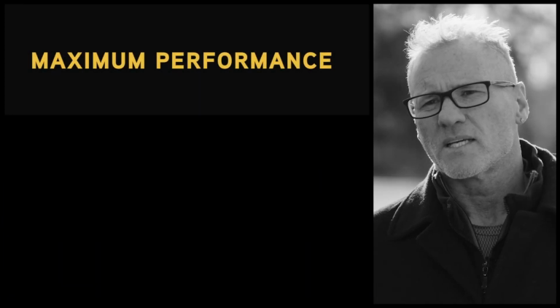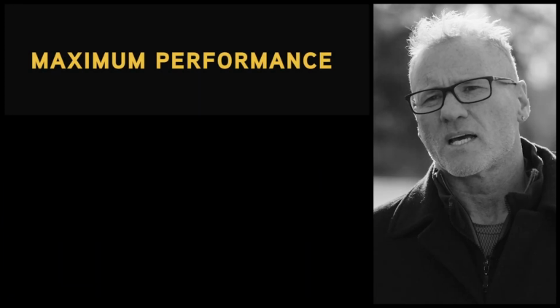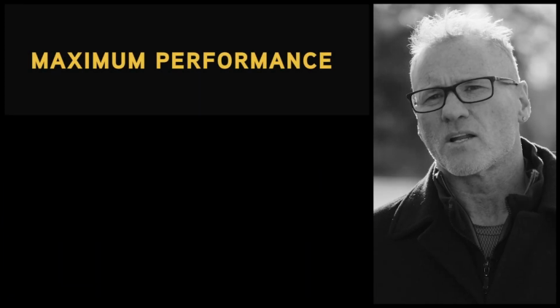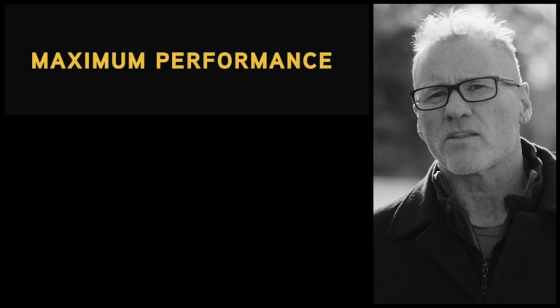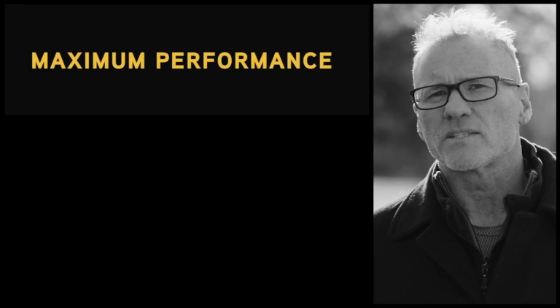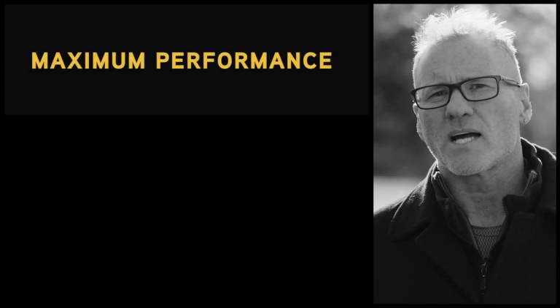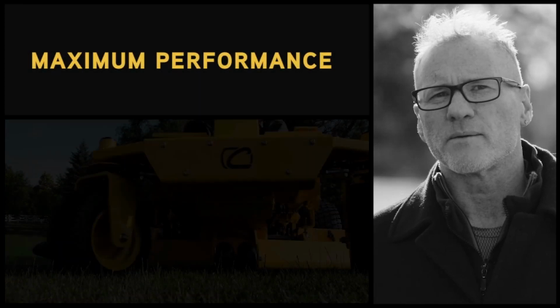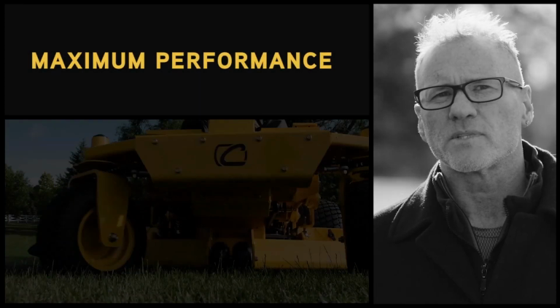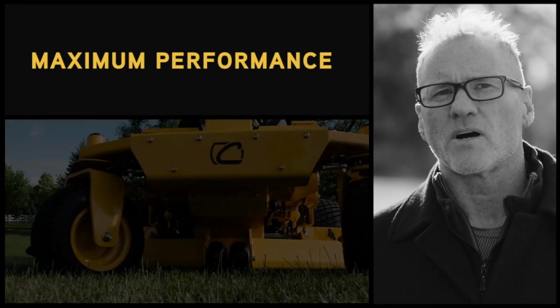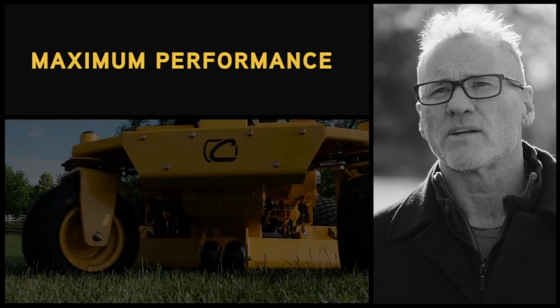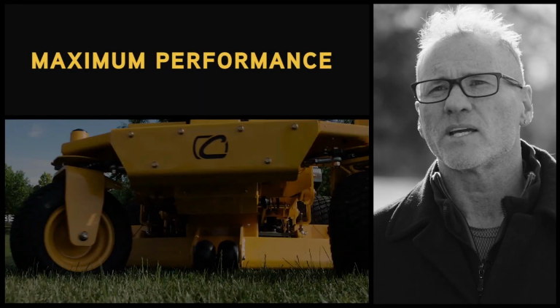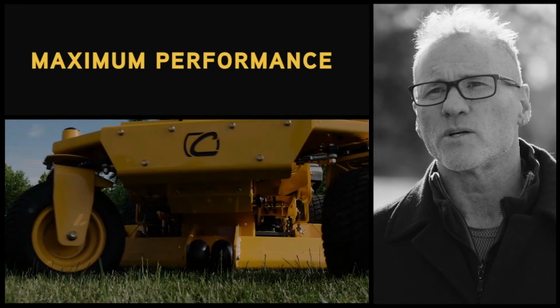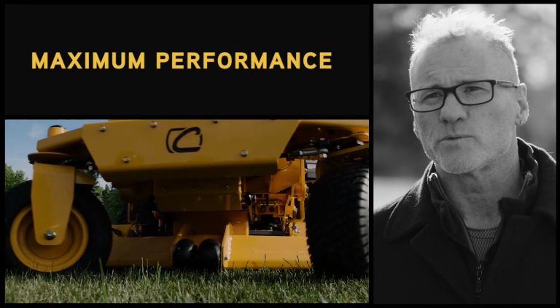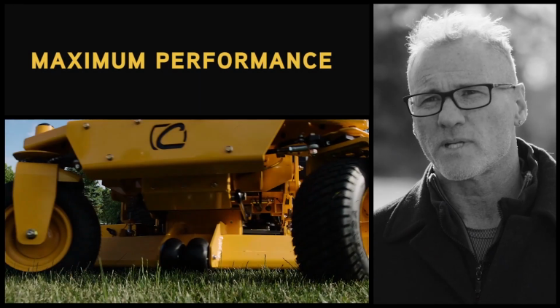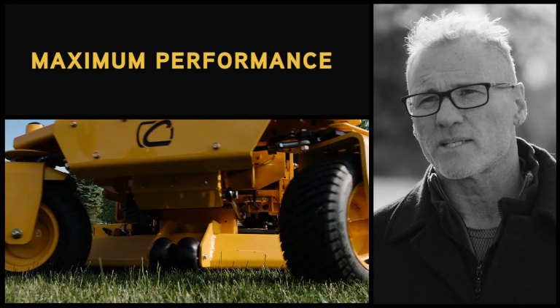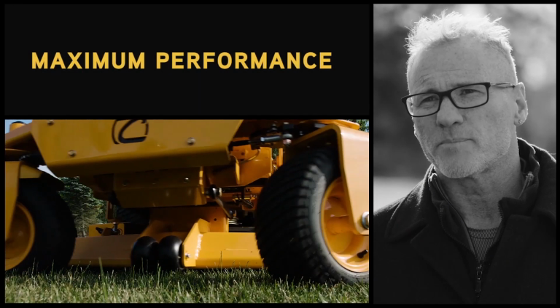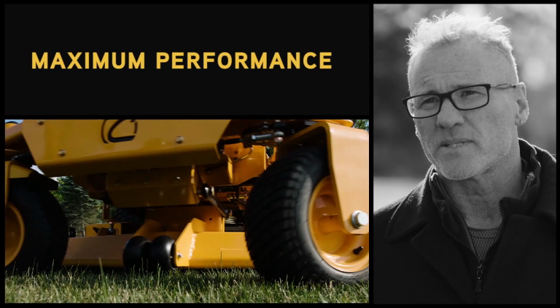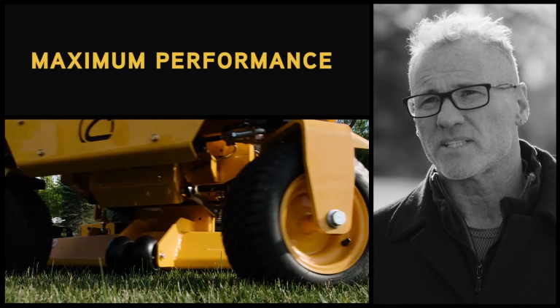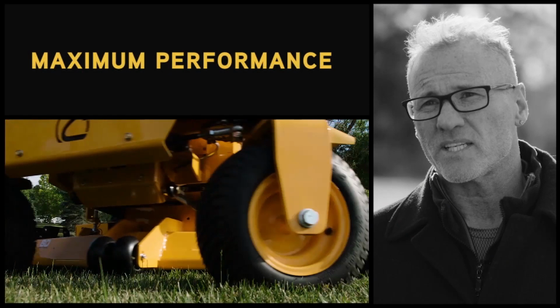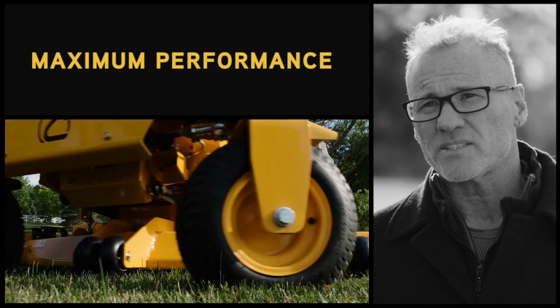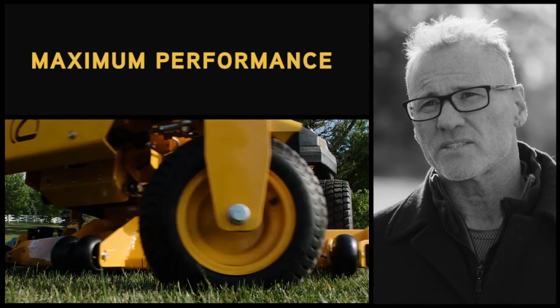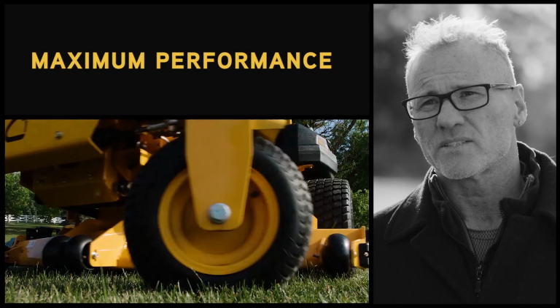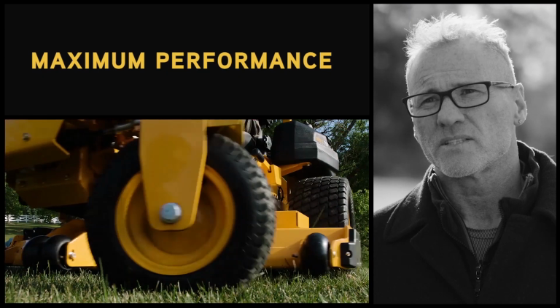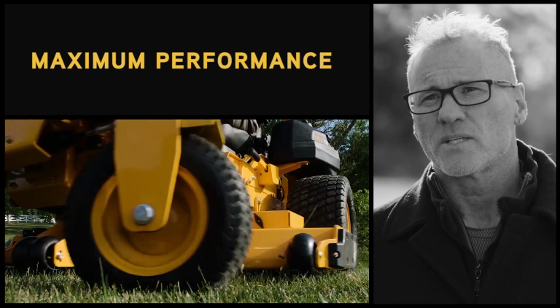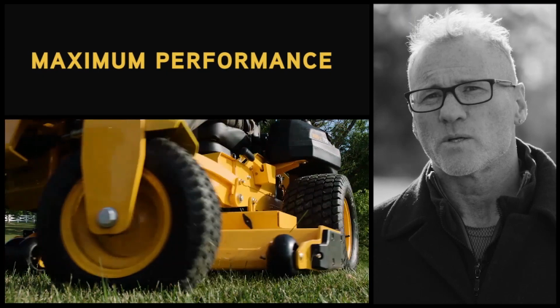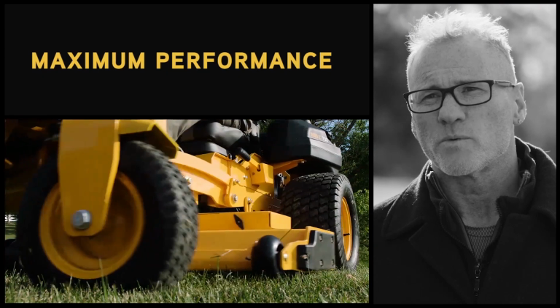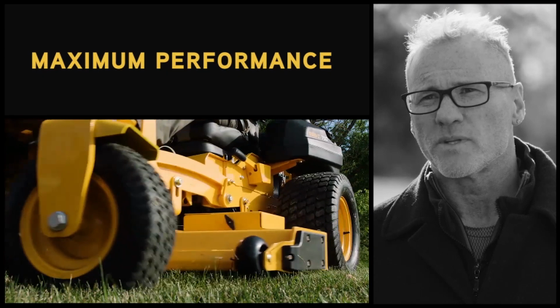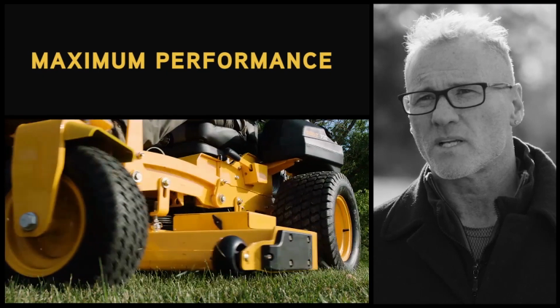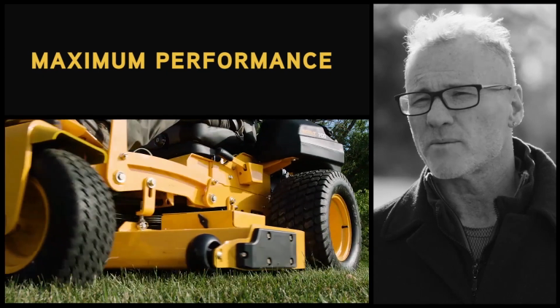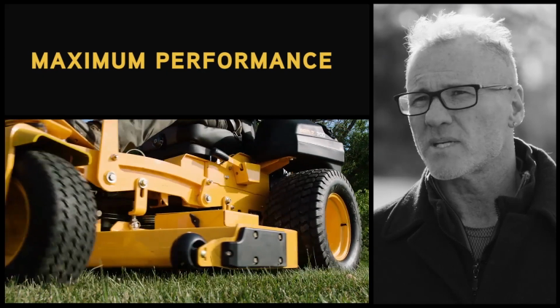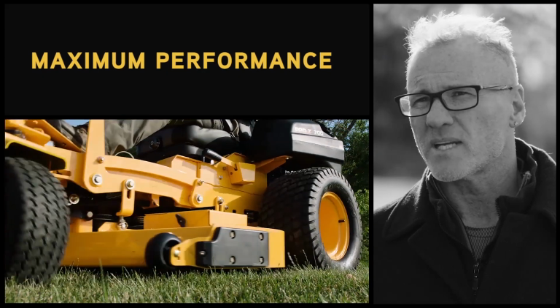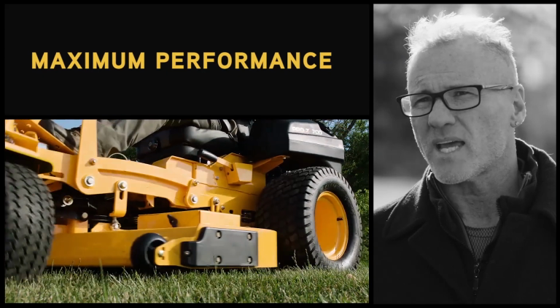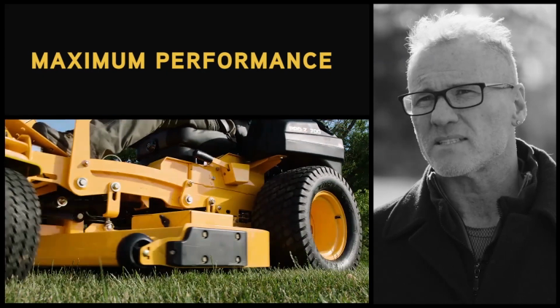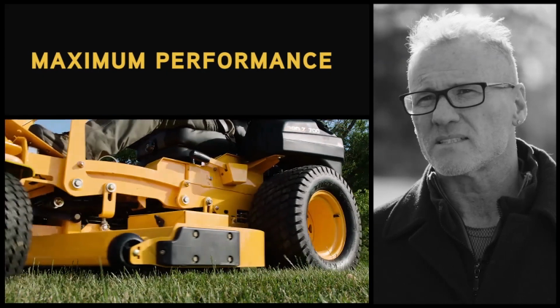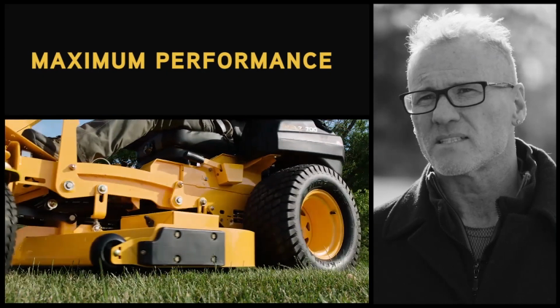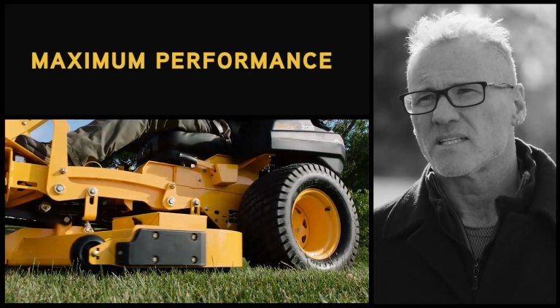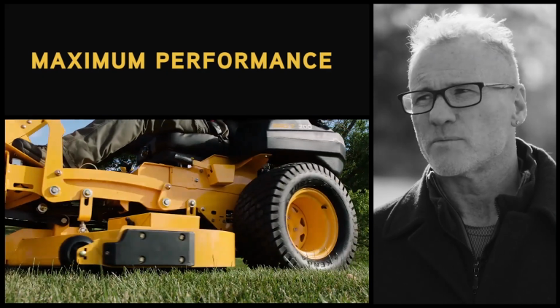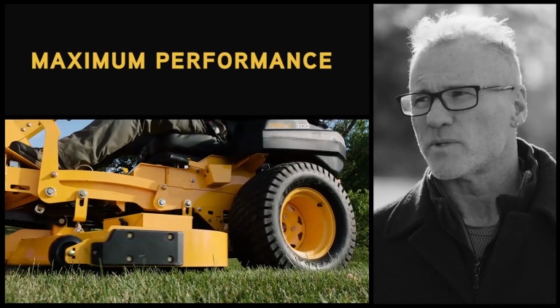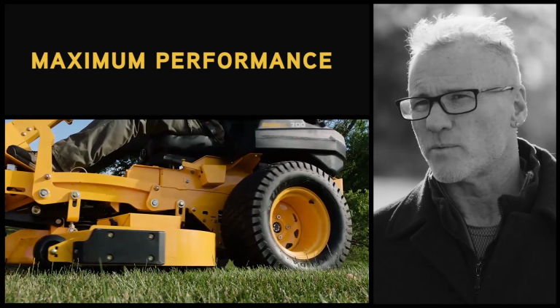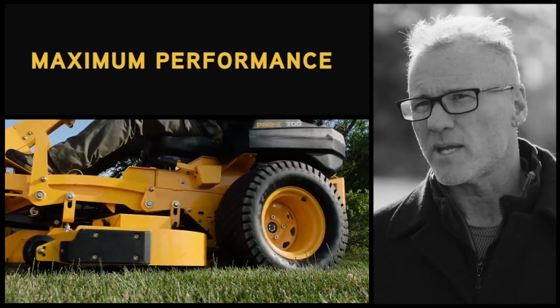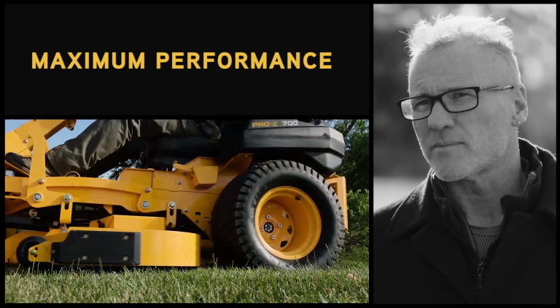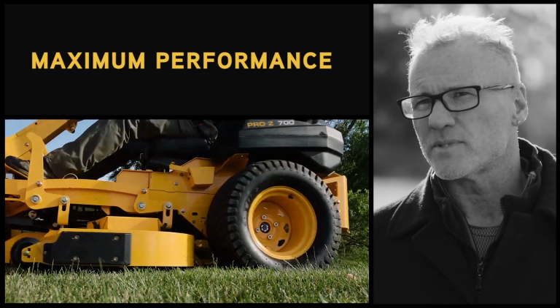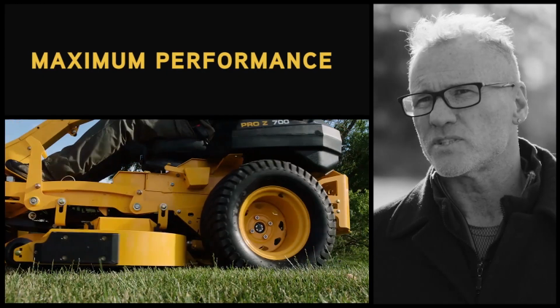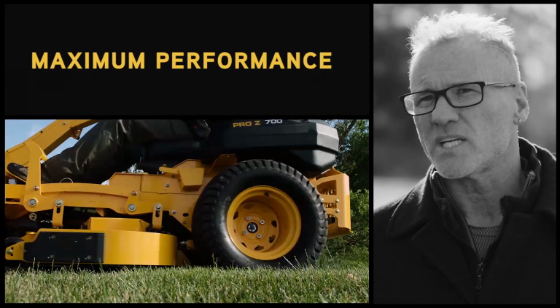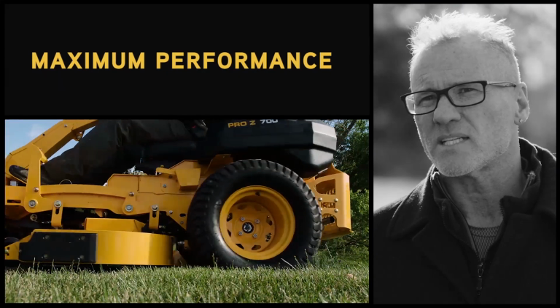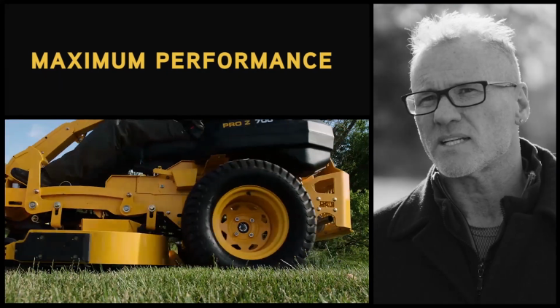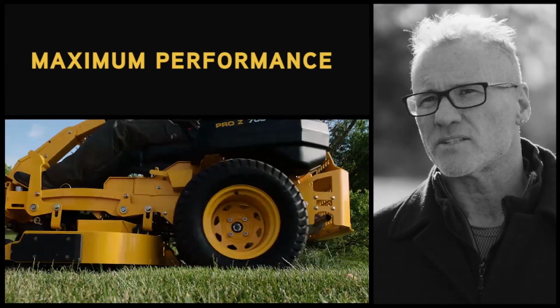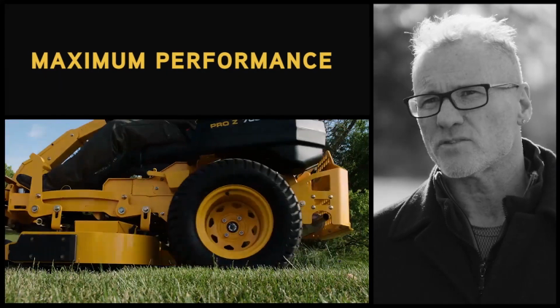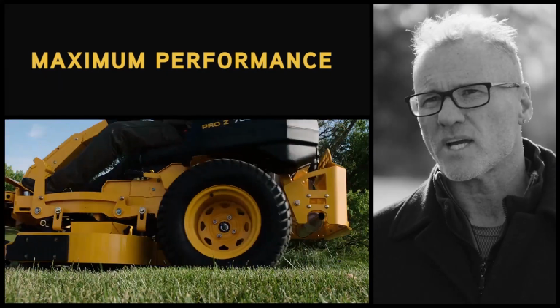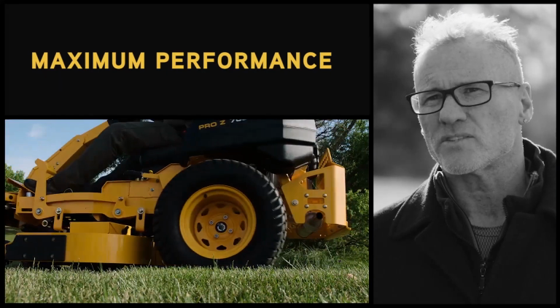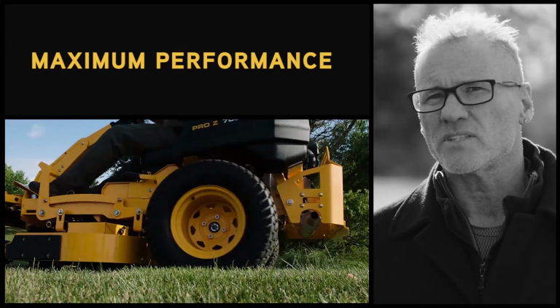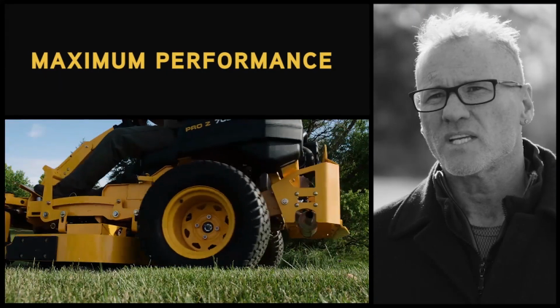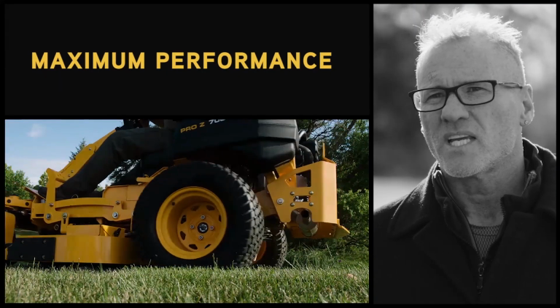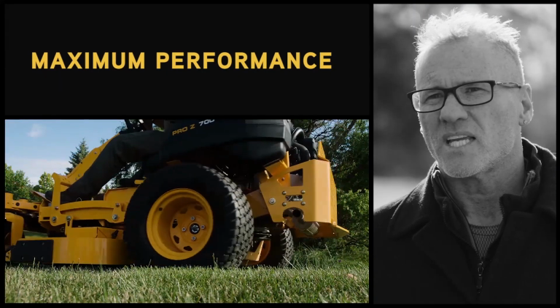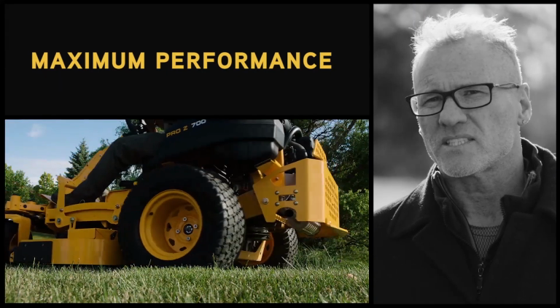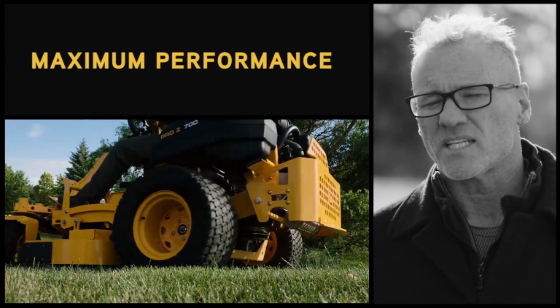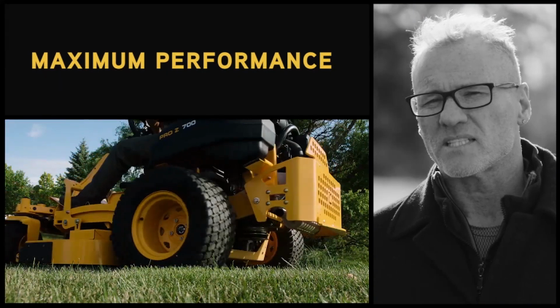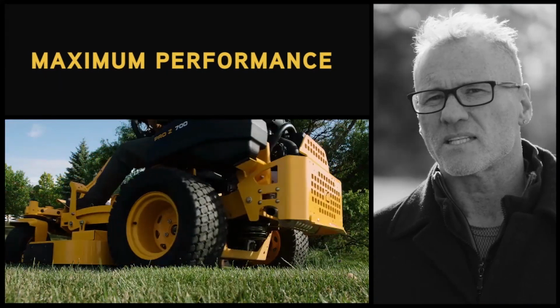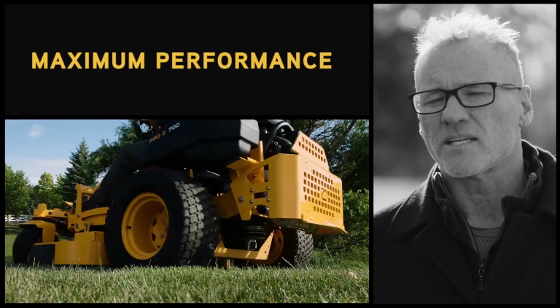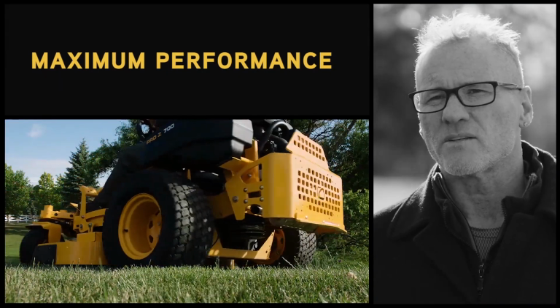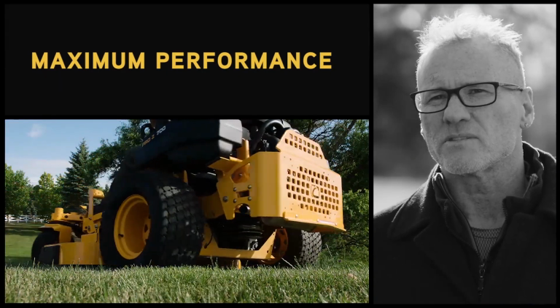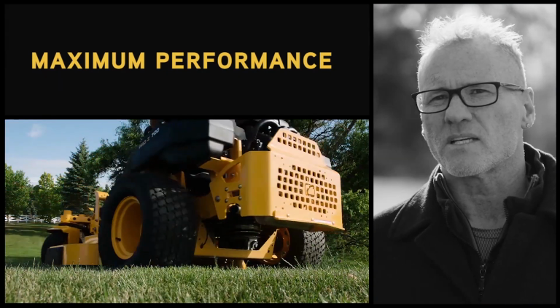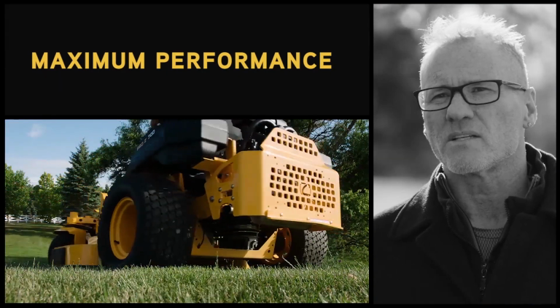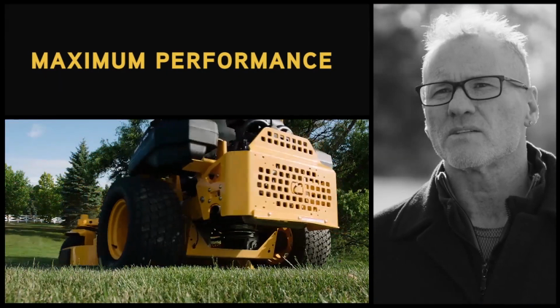A lot of the times on hills we would end up in the ditch. With a Cub Cadet, with the weighting of the machine and the traction, they stick to the hills like glue.